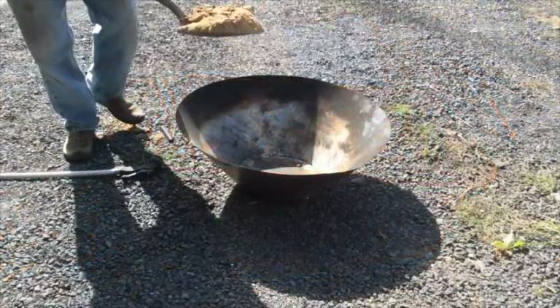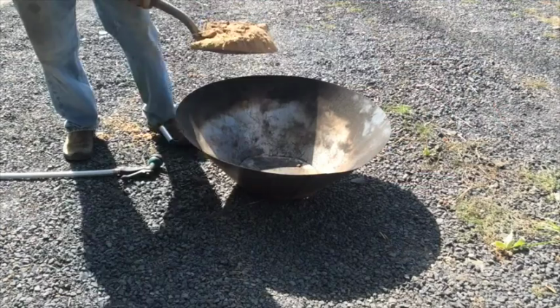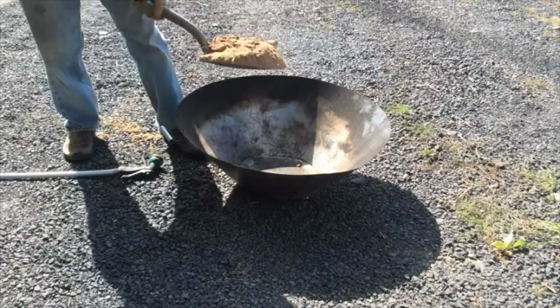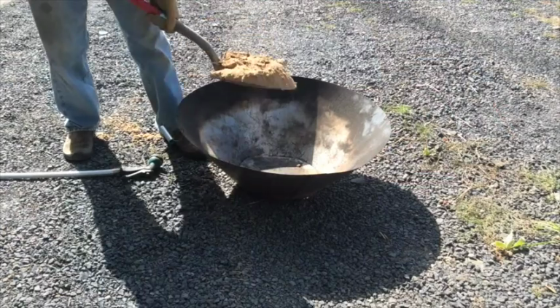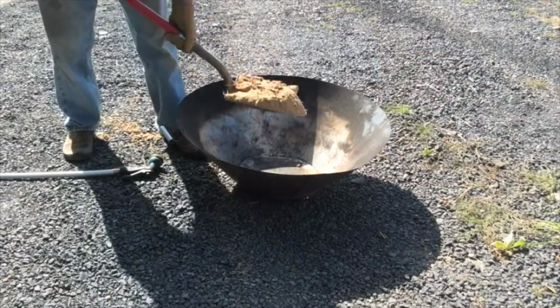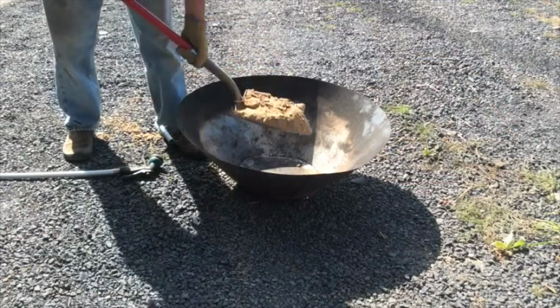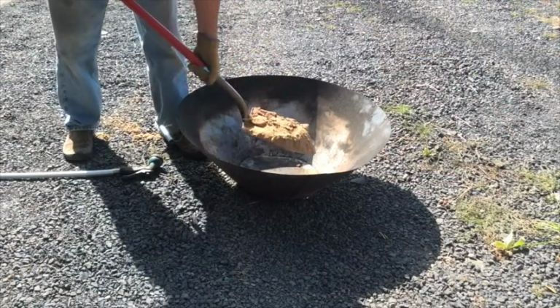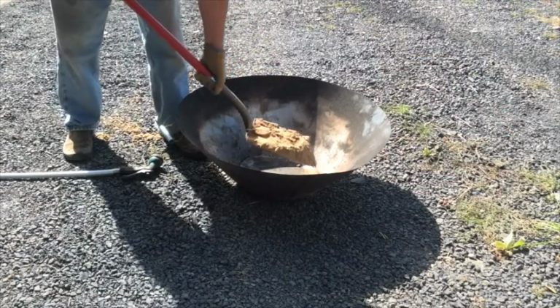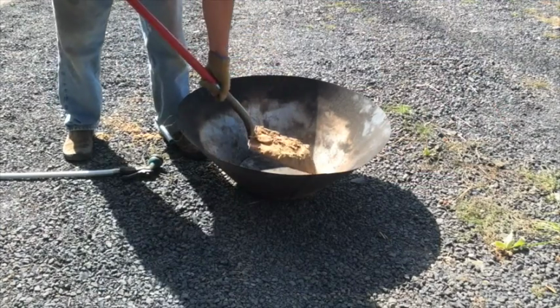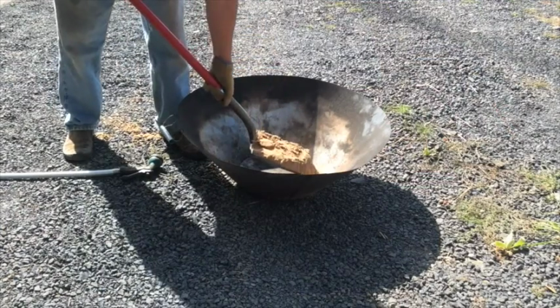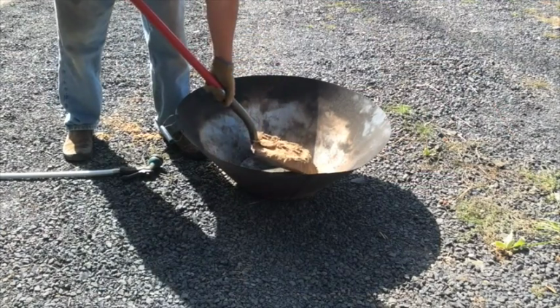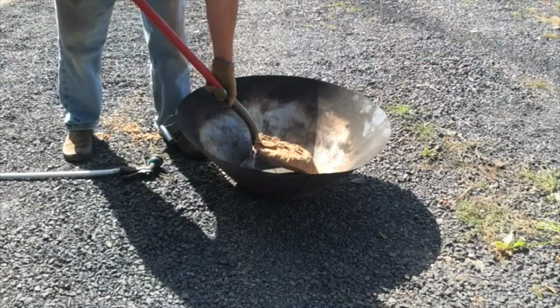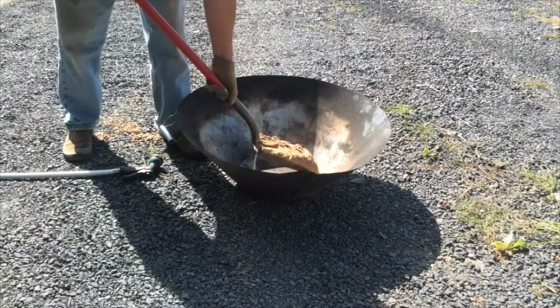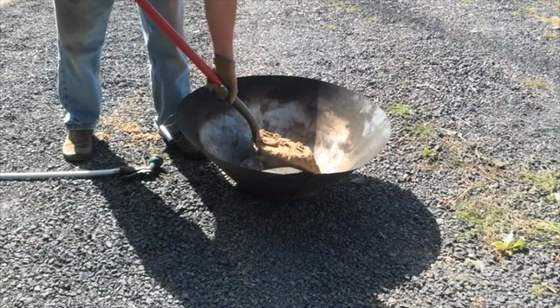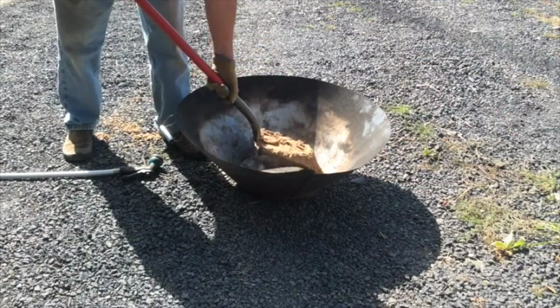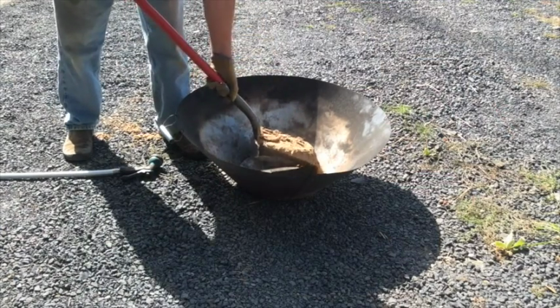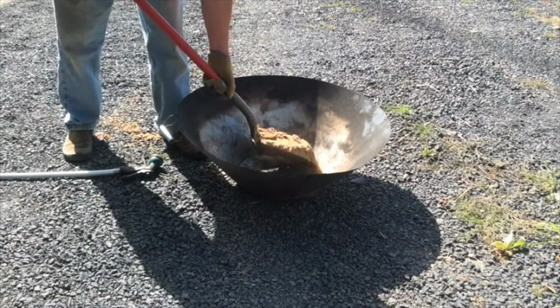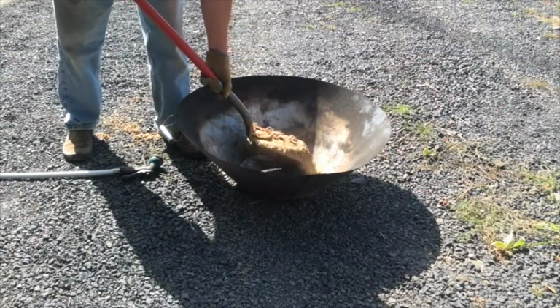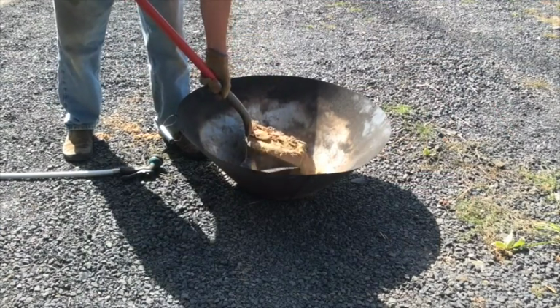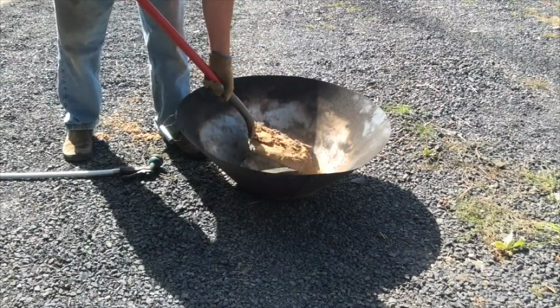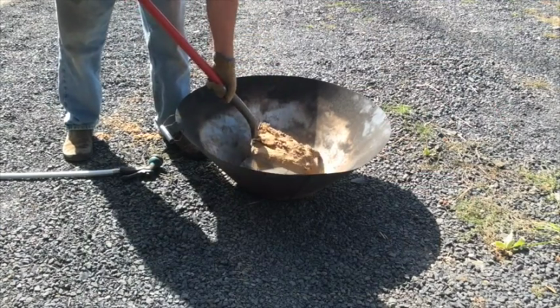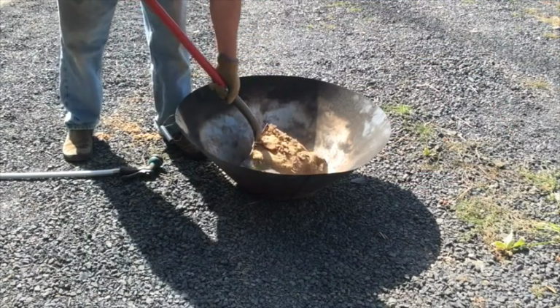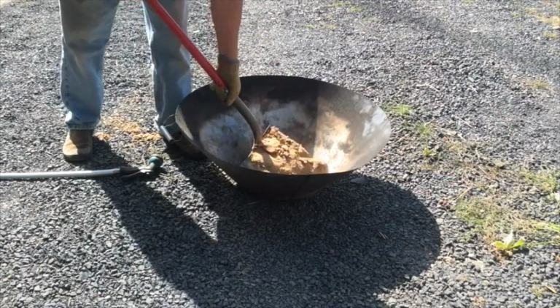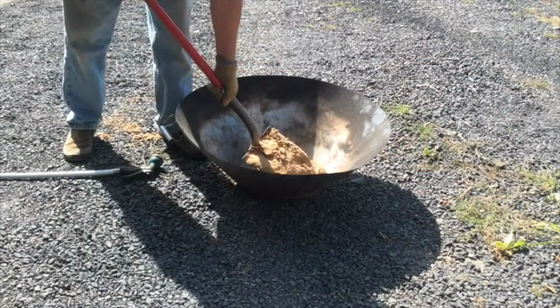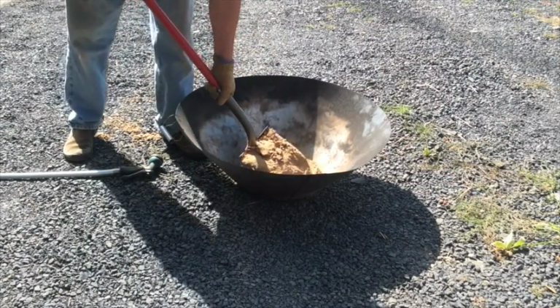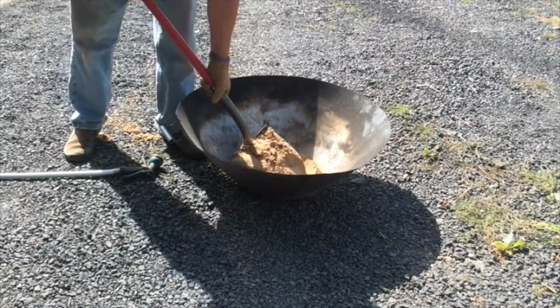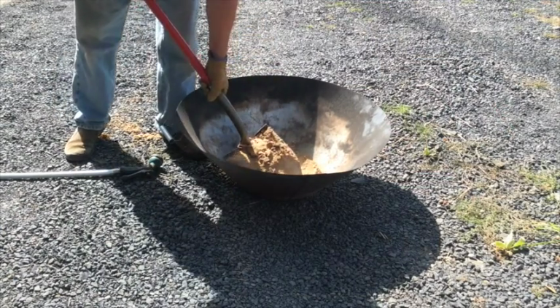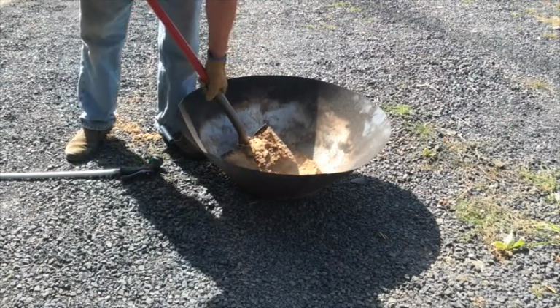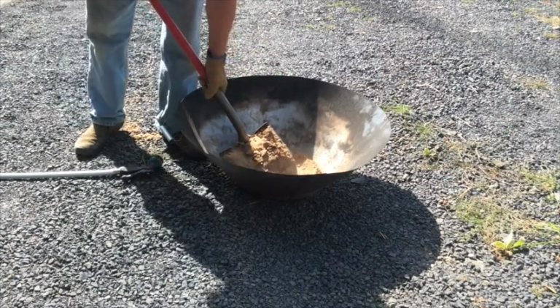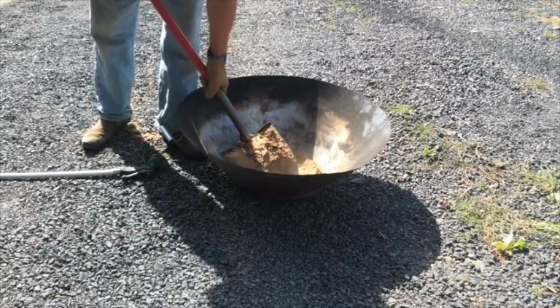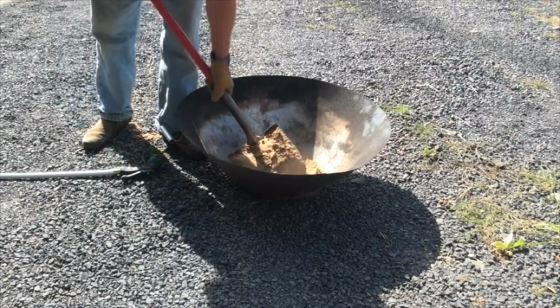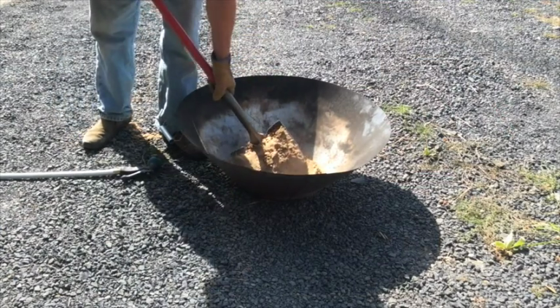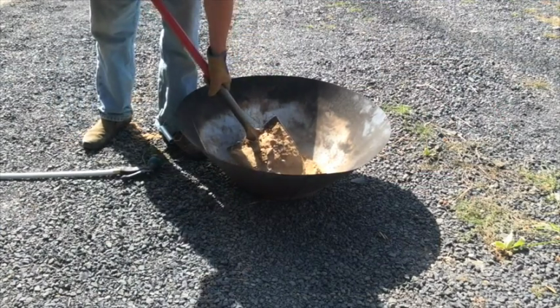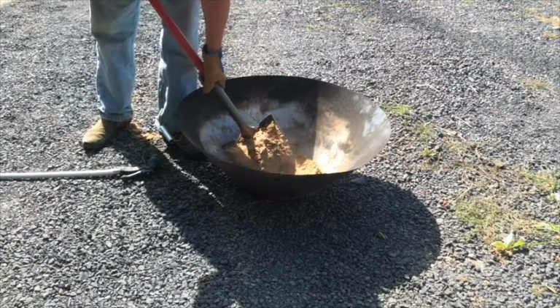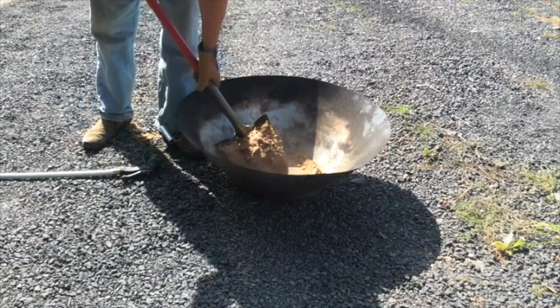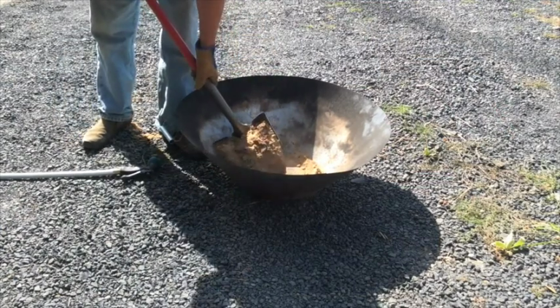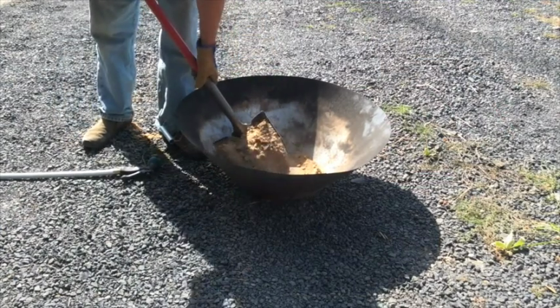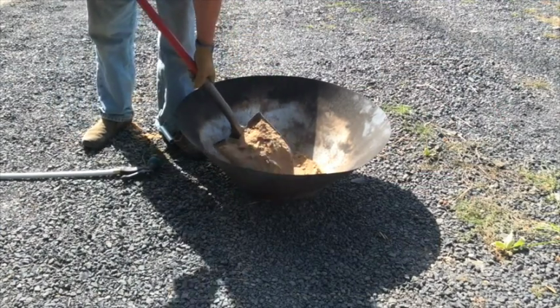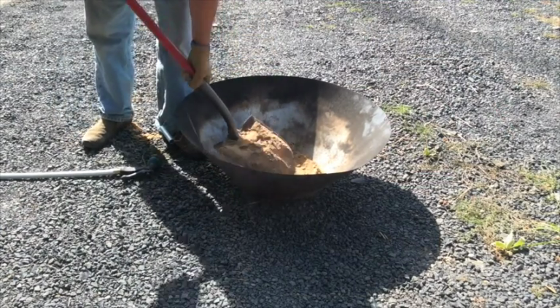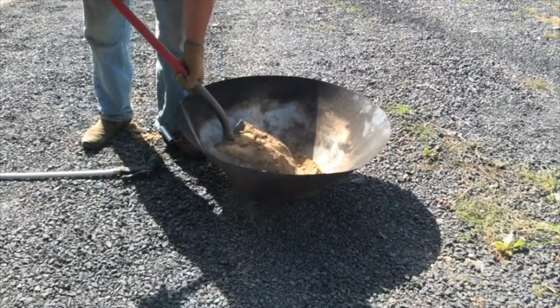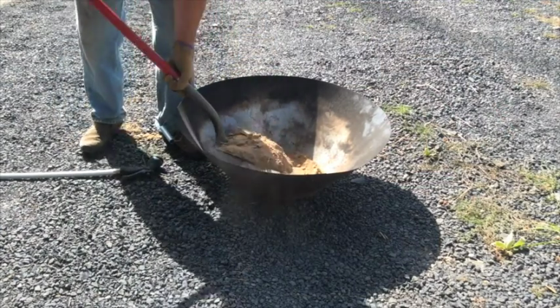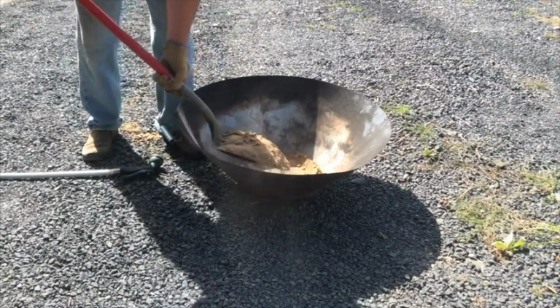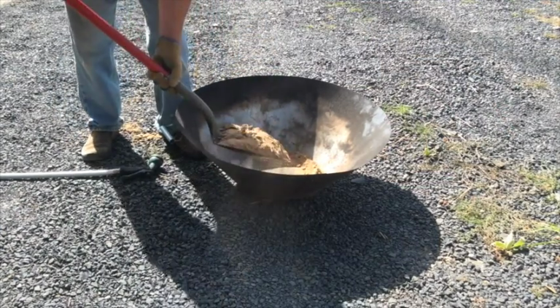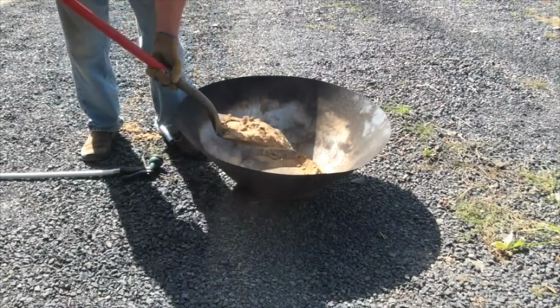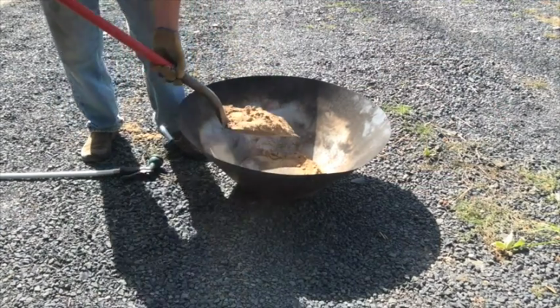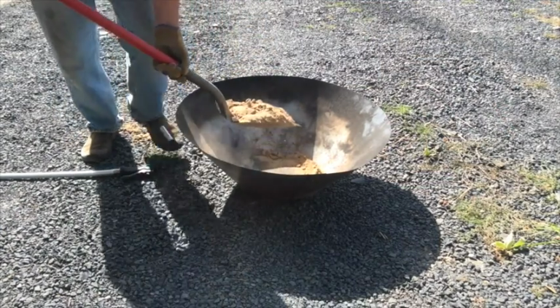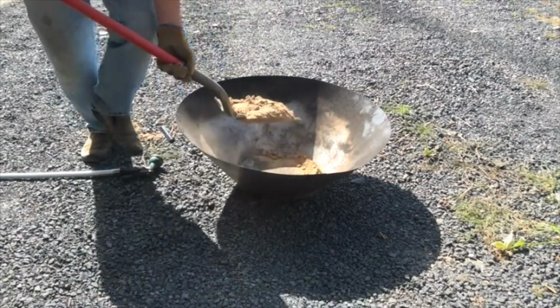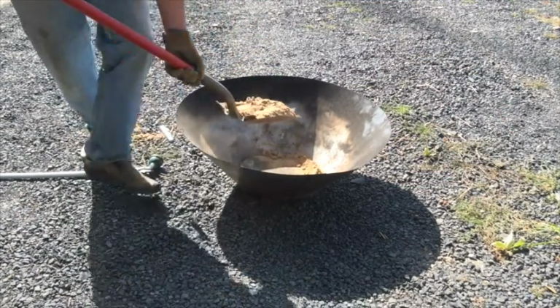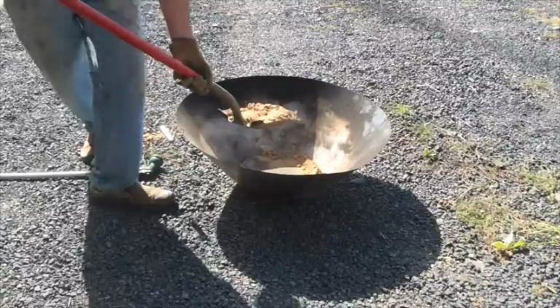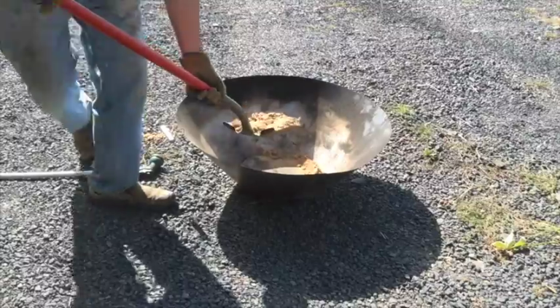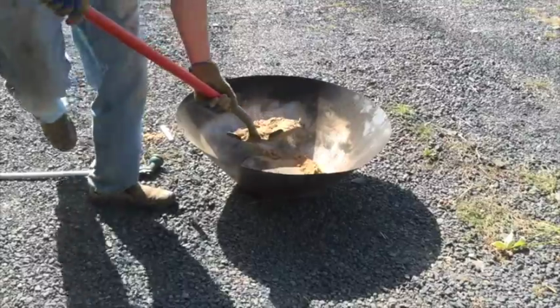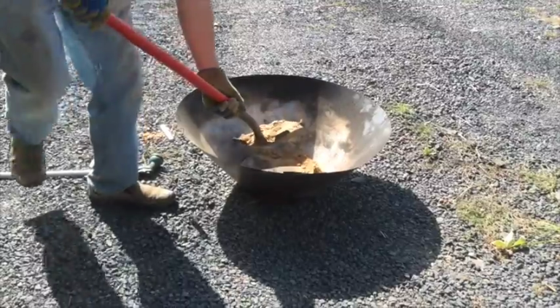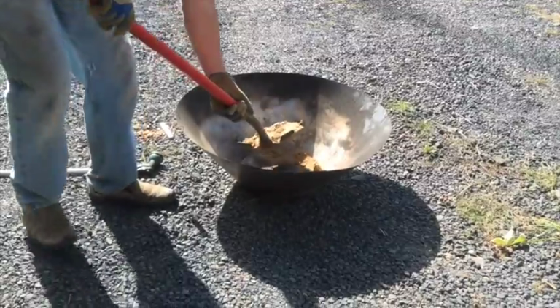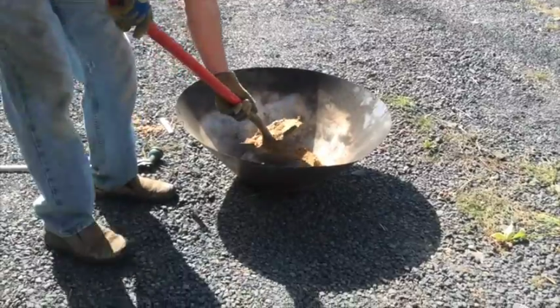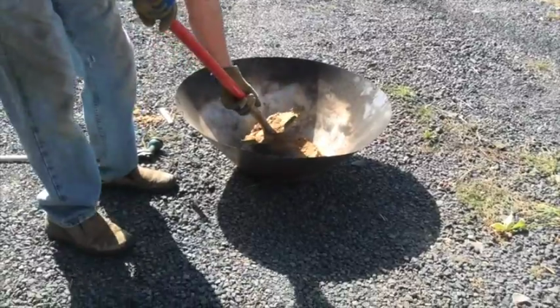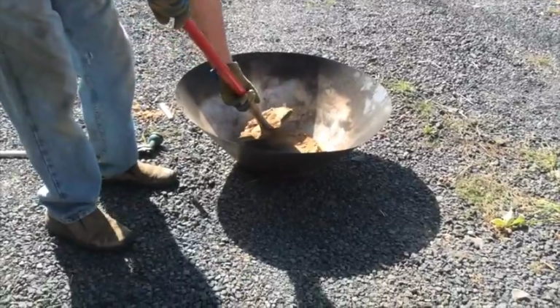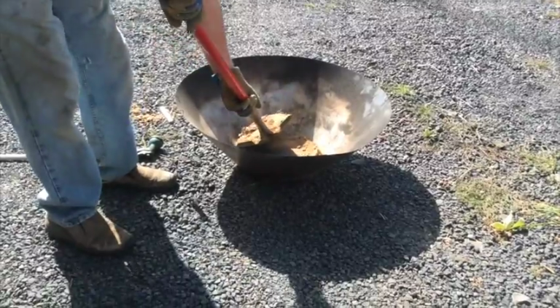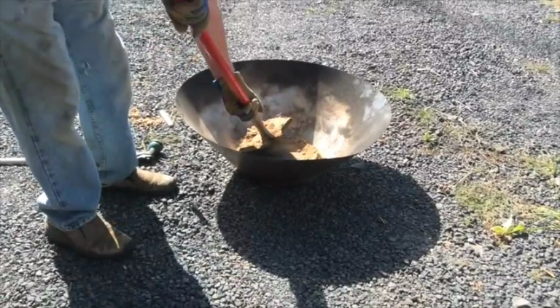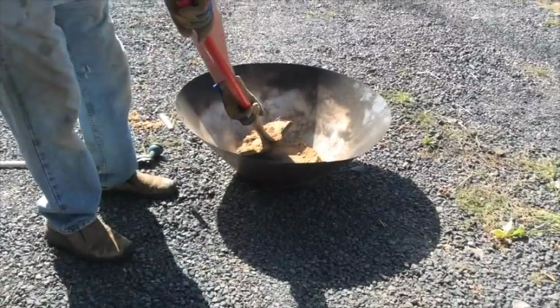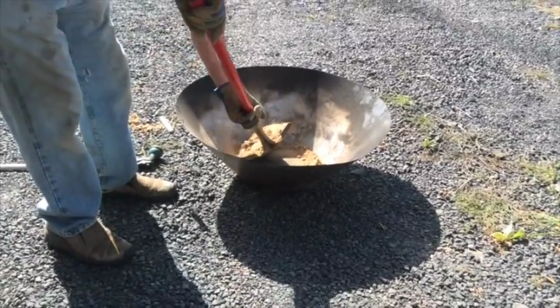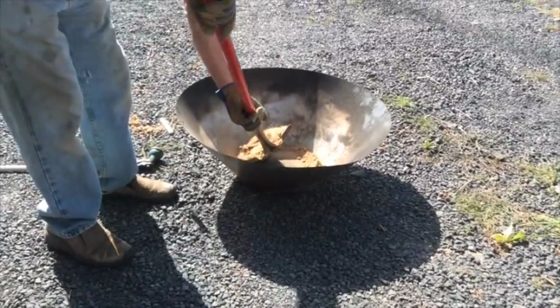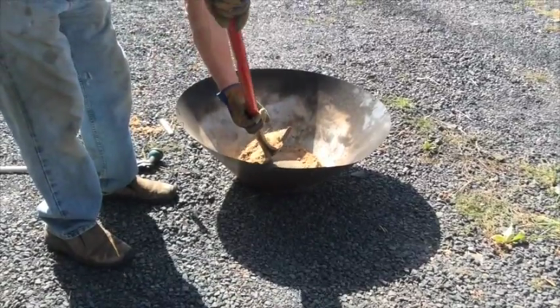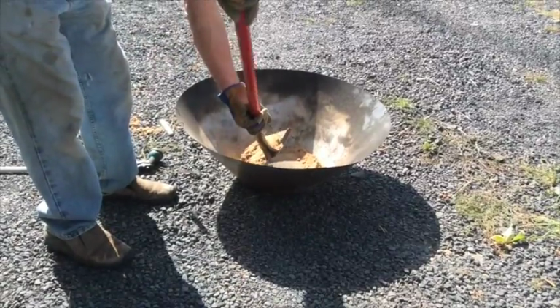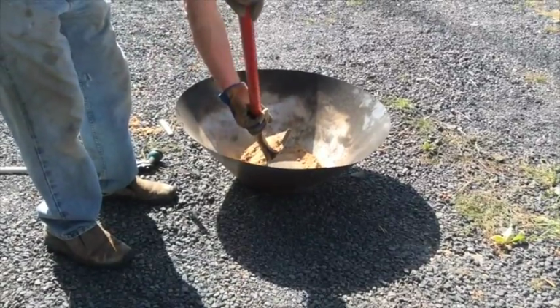Next we put a little dirt around the bottom edges of the kiln to seal out air. This dirt will be washed out when we quench the biochar.